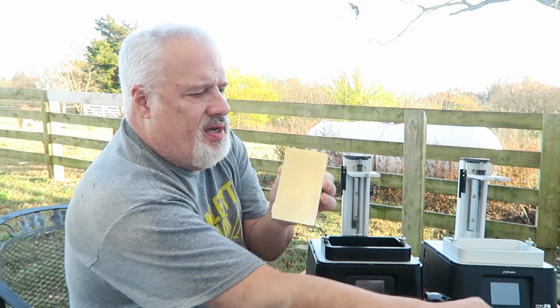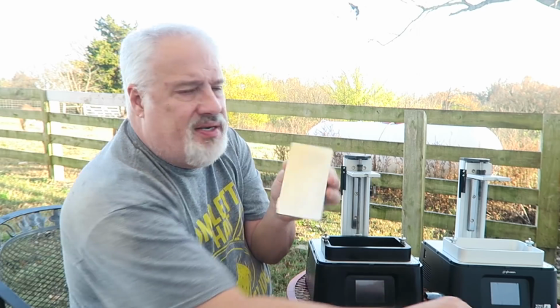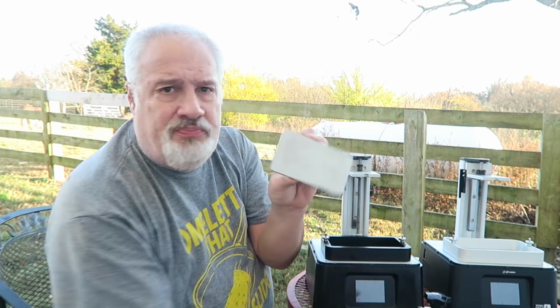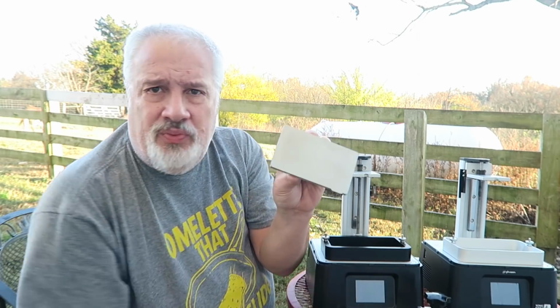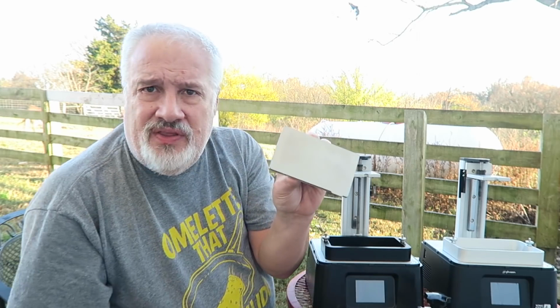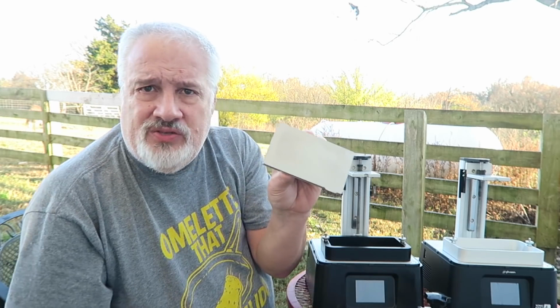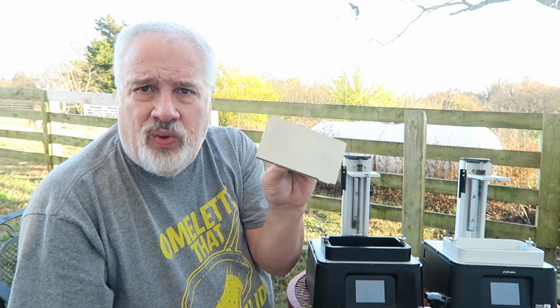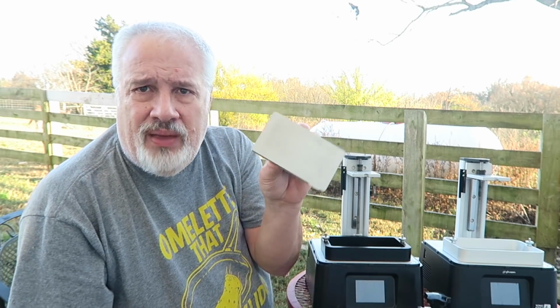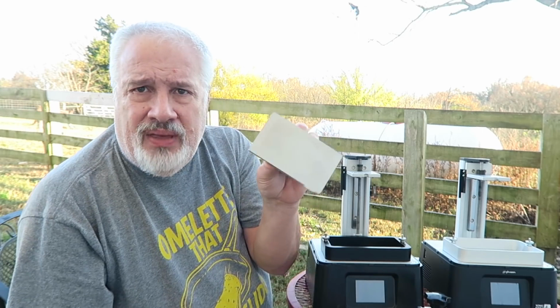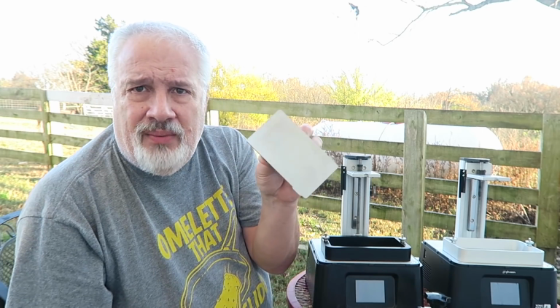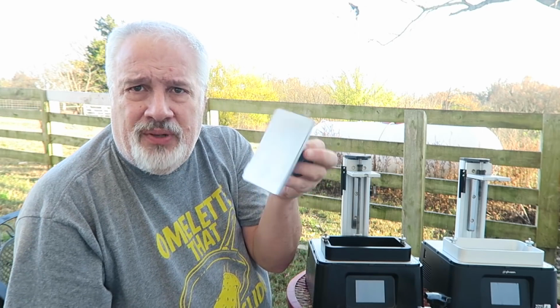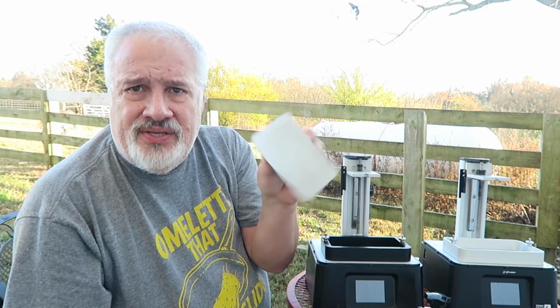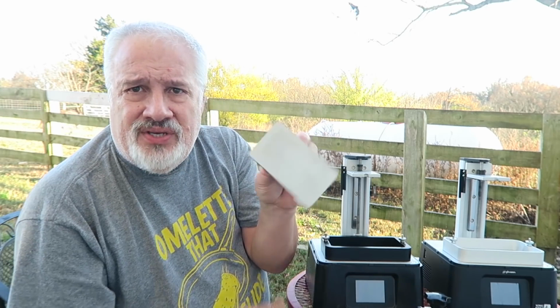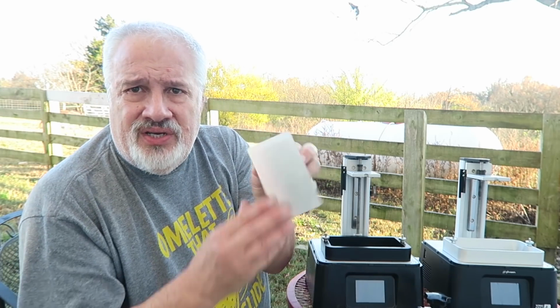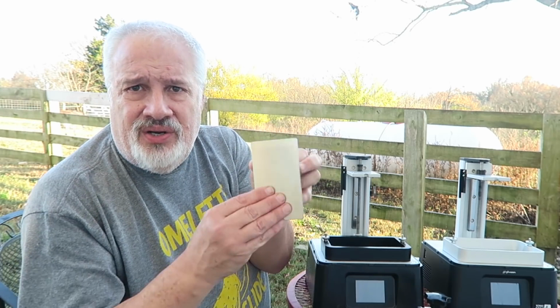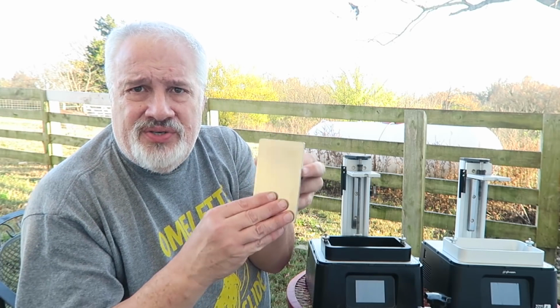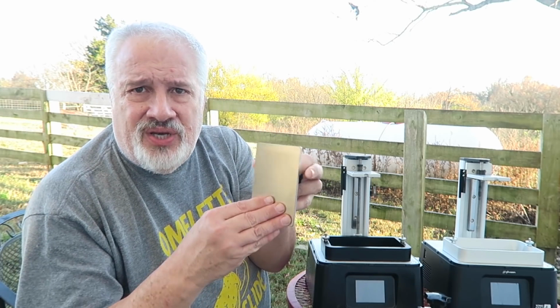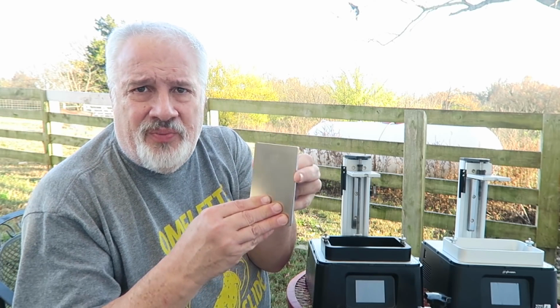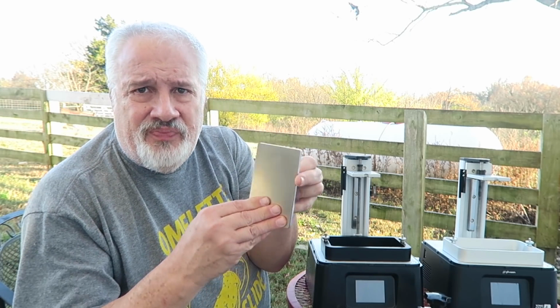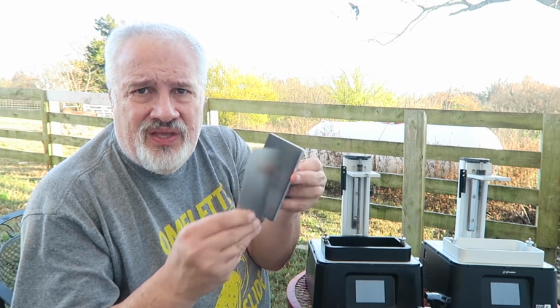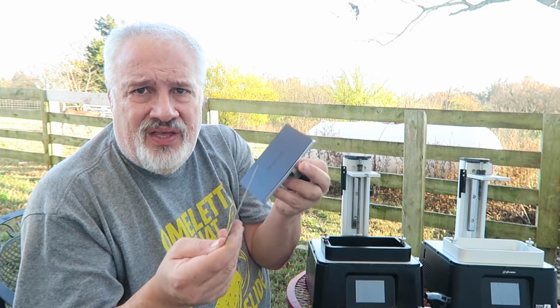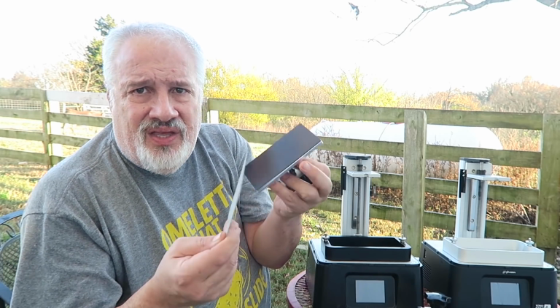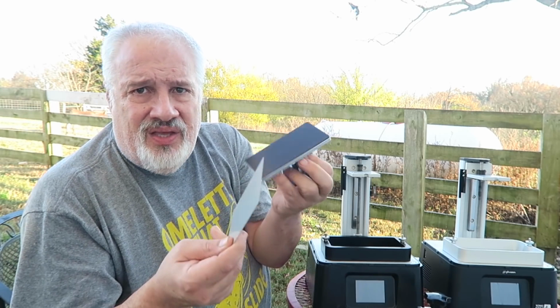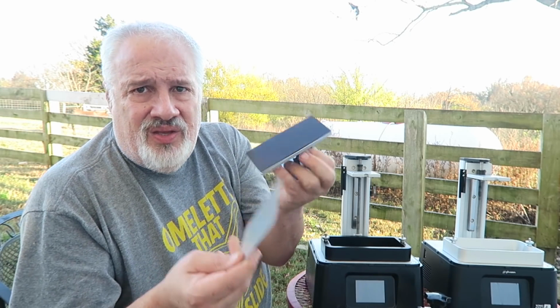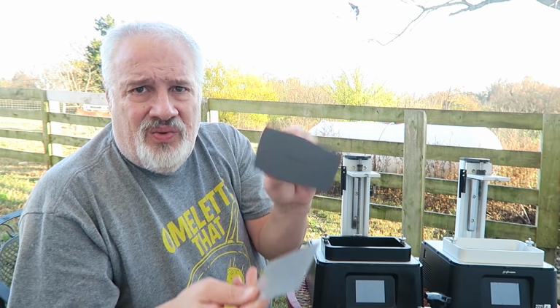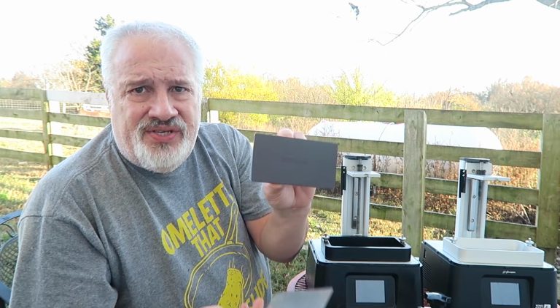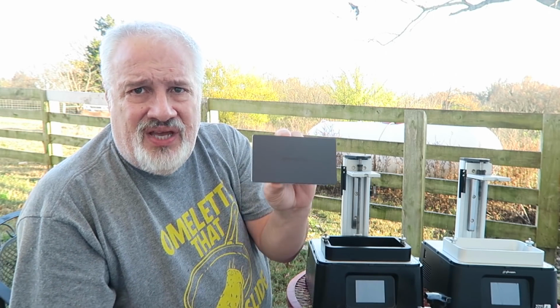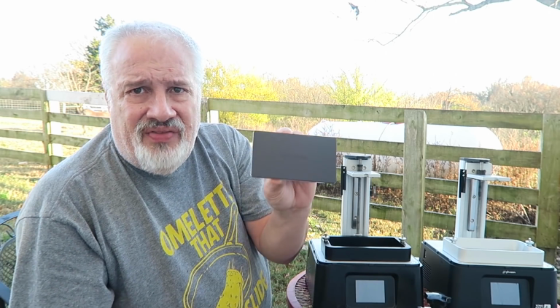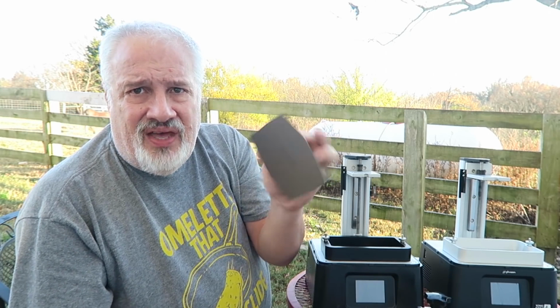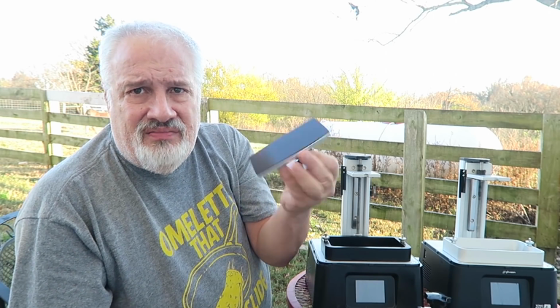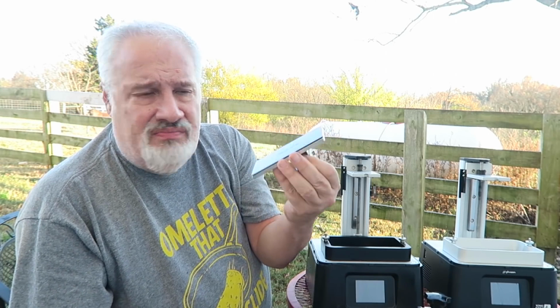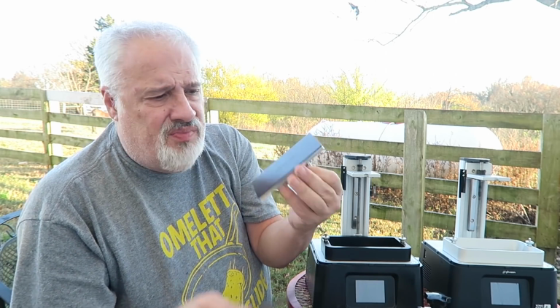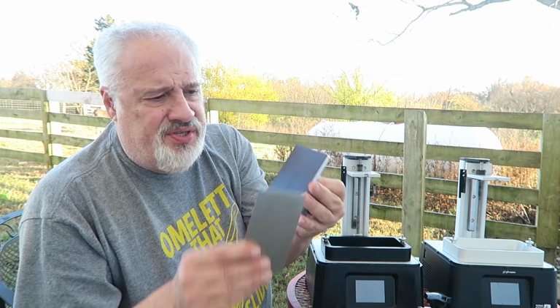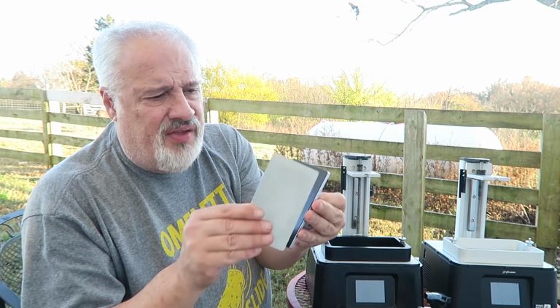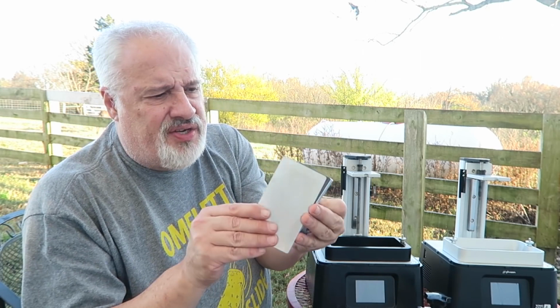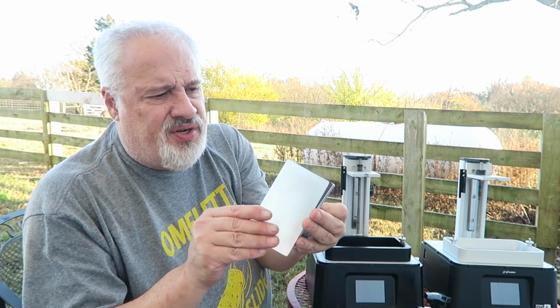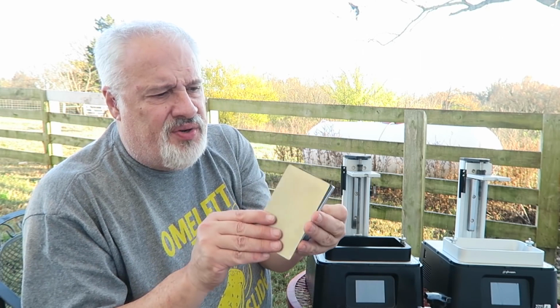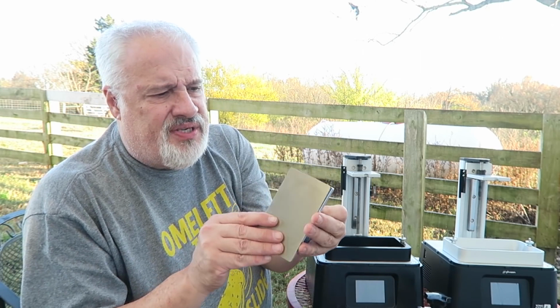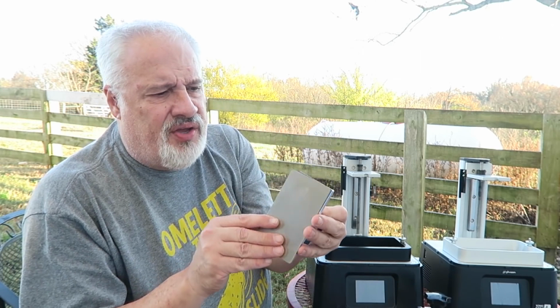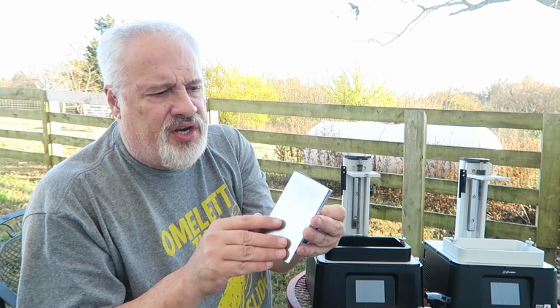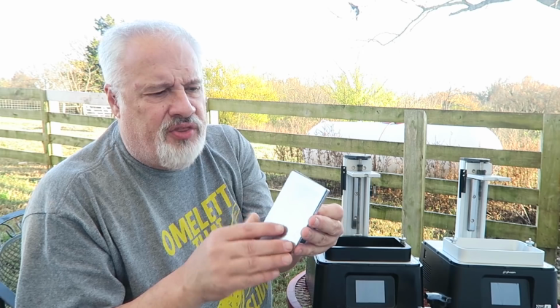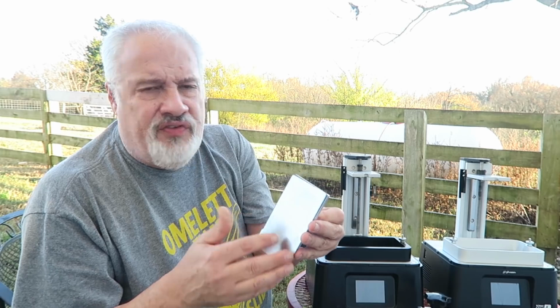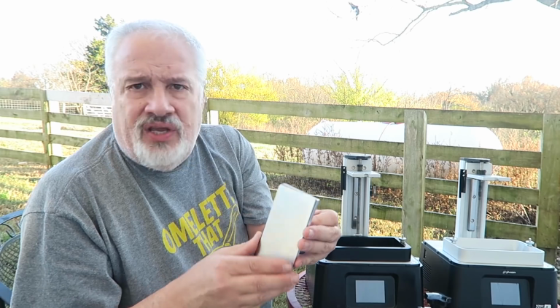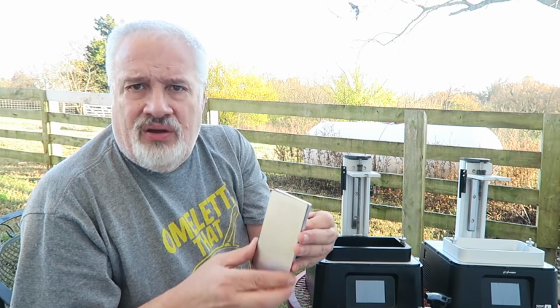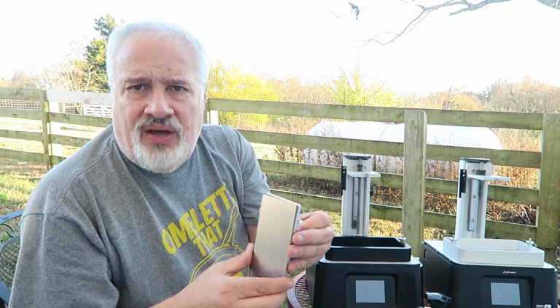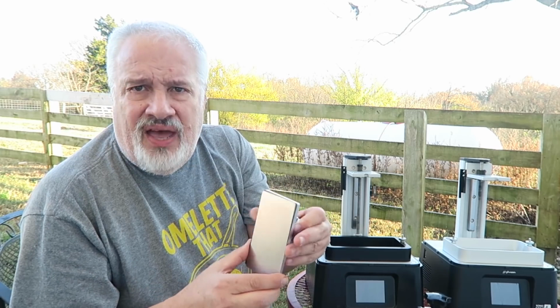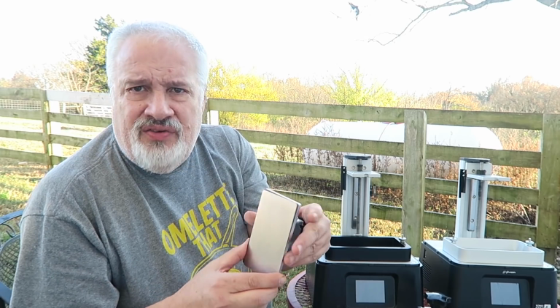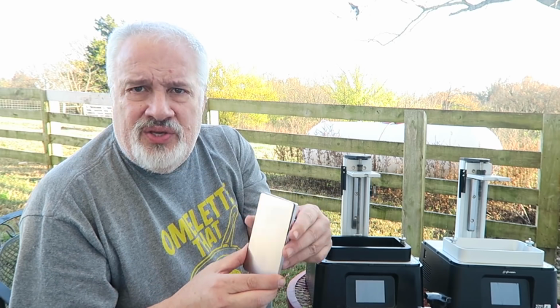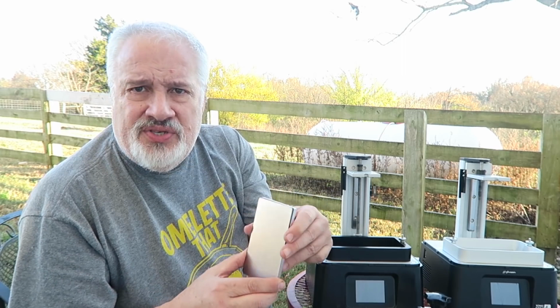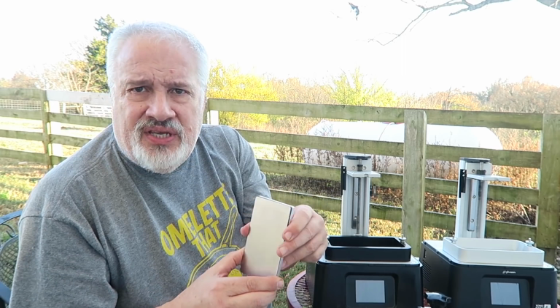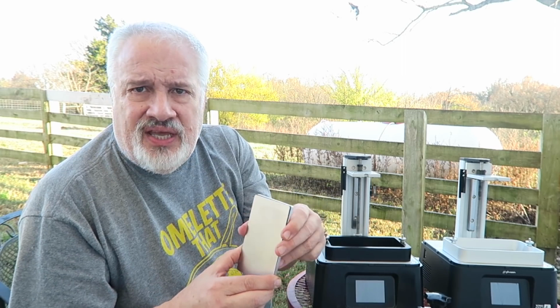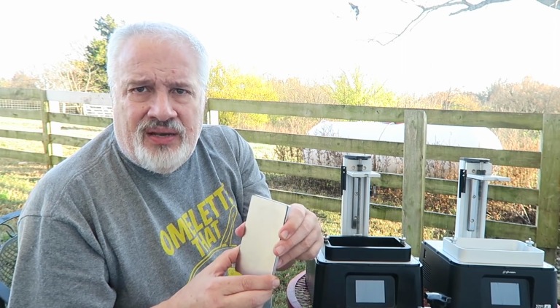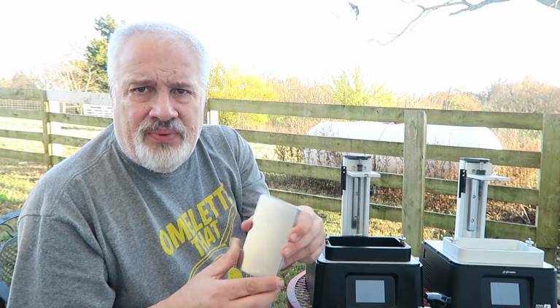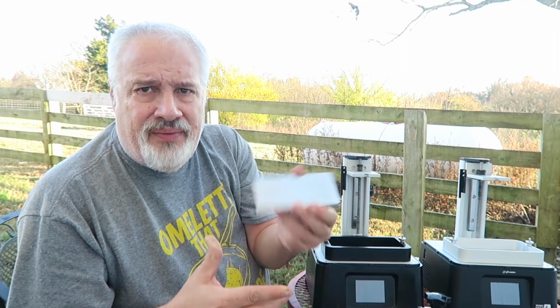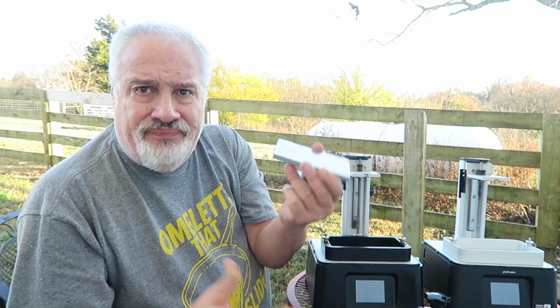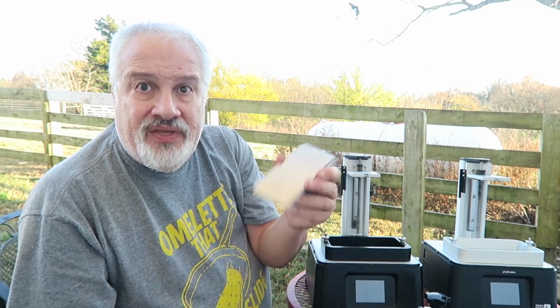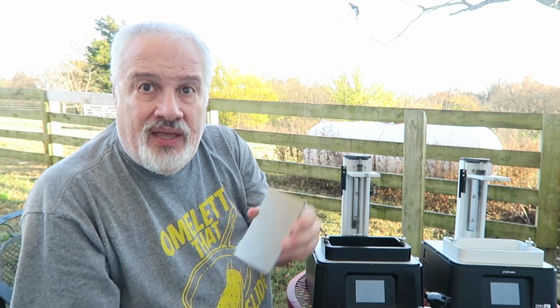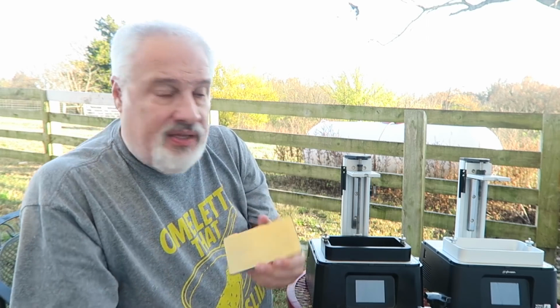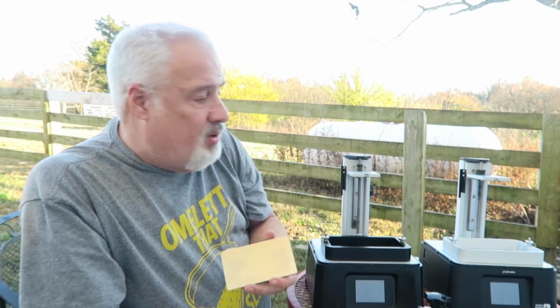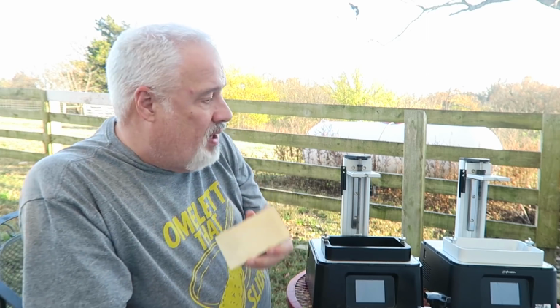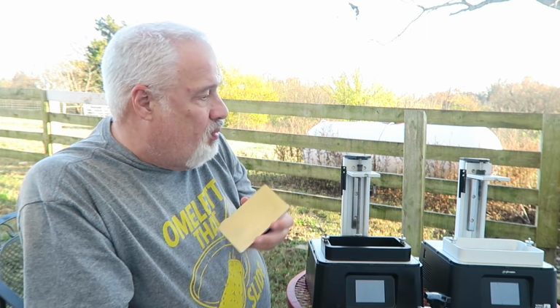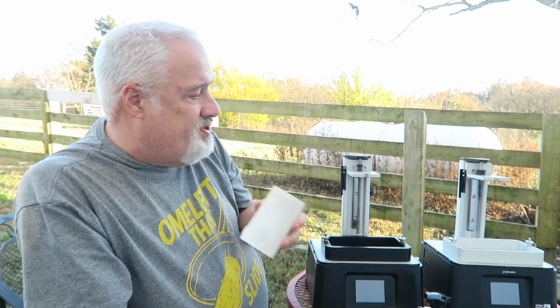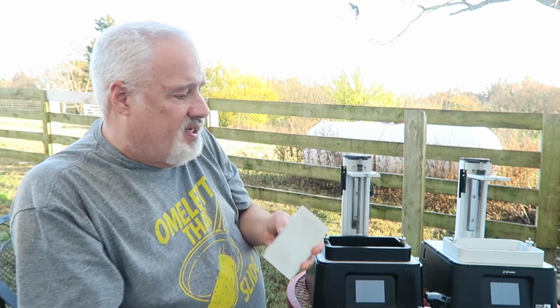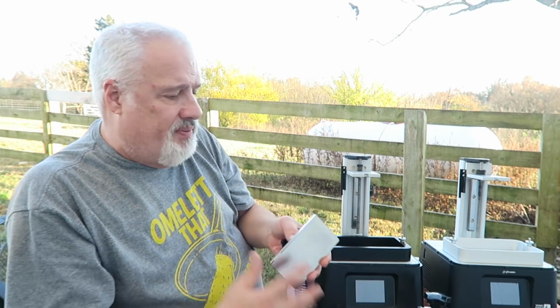I did put one of these wham-bam plates on here, so we'll see how that turns out in another video. I haven't used it yet, but we'll see.